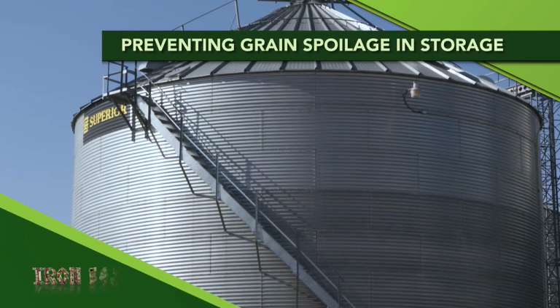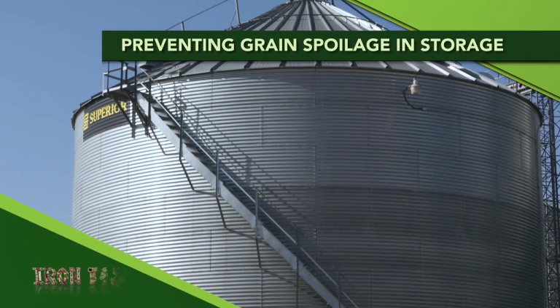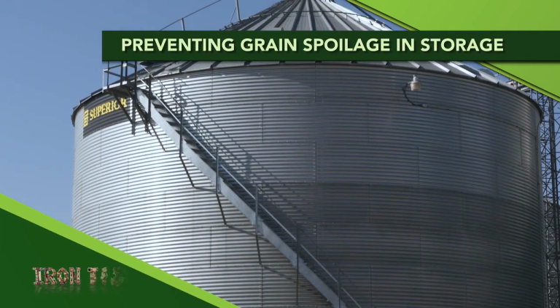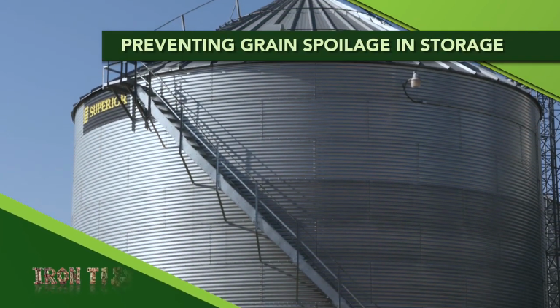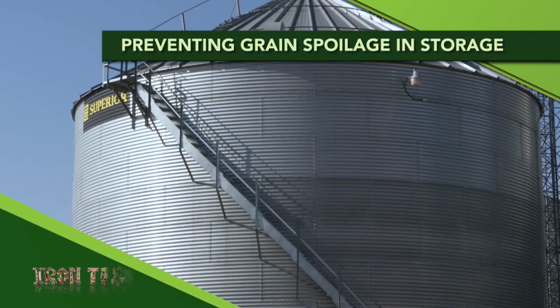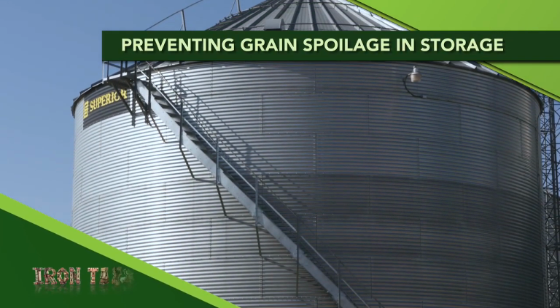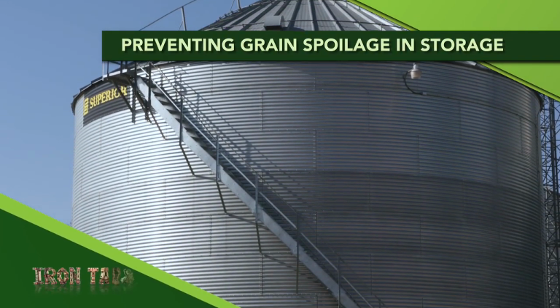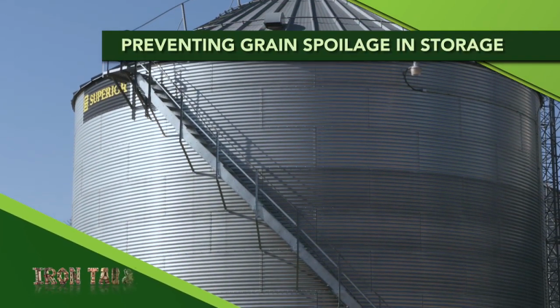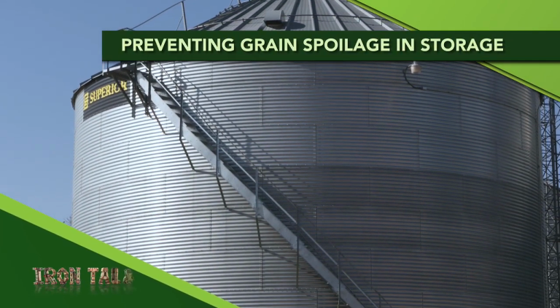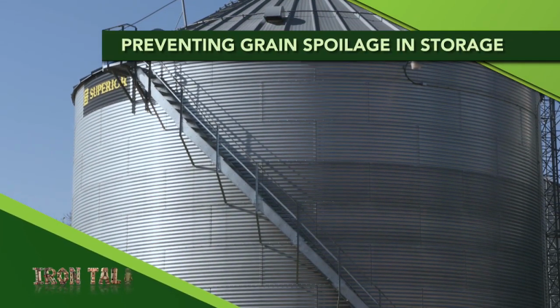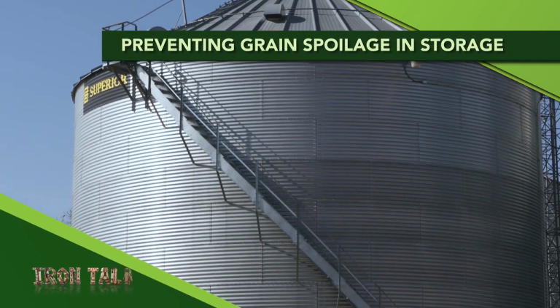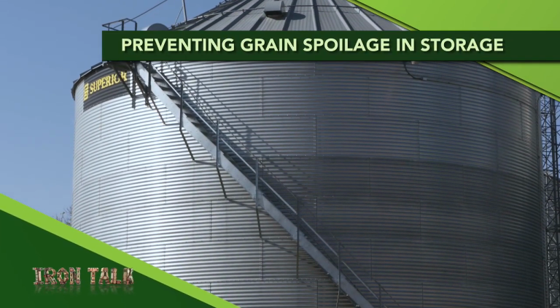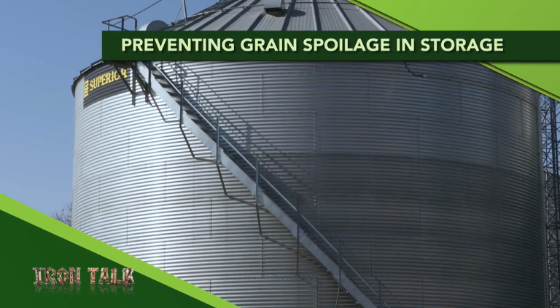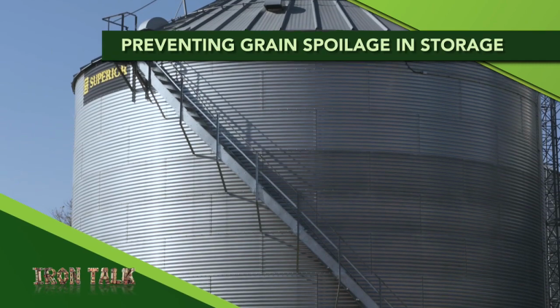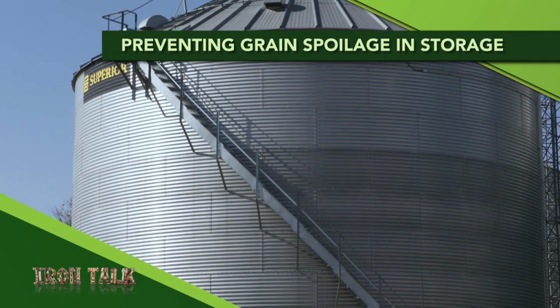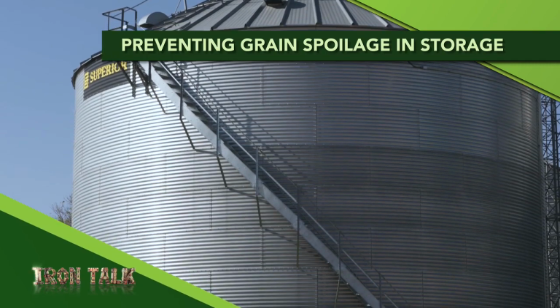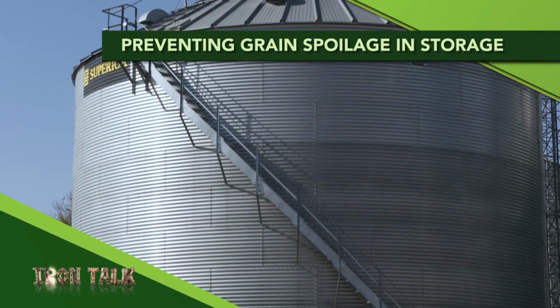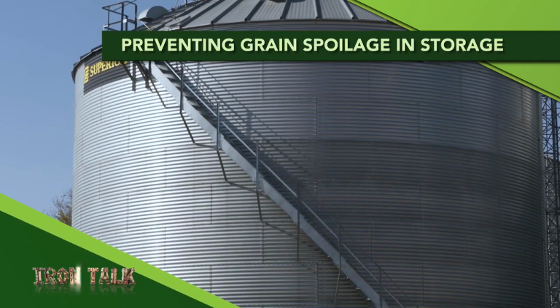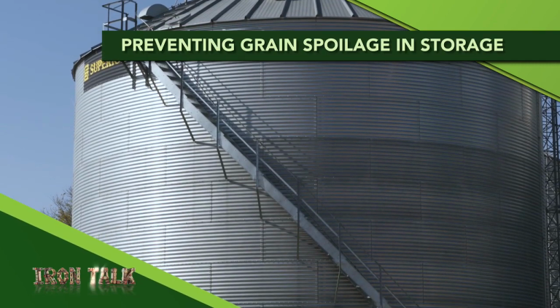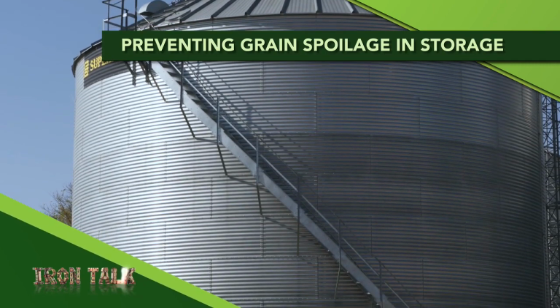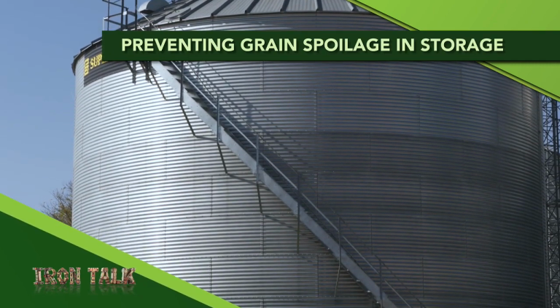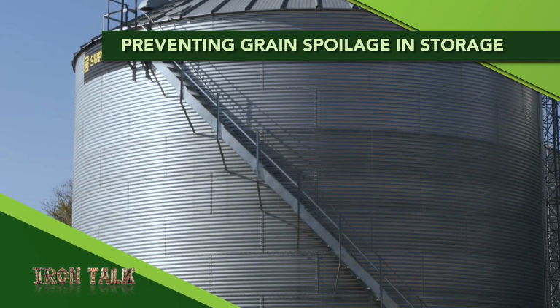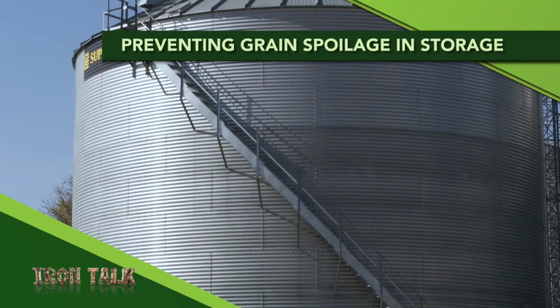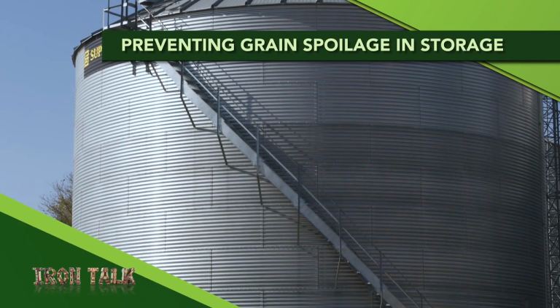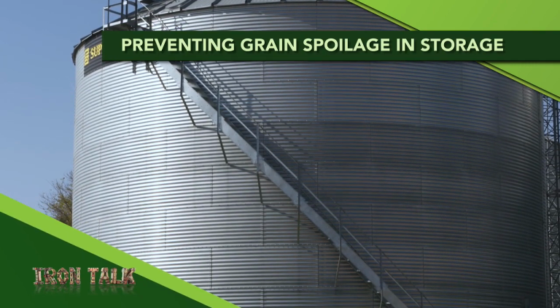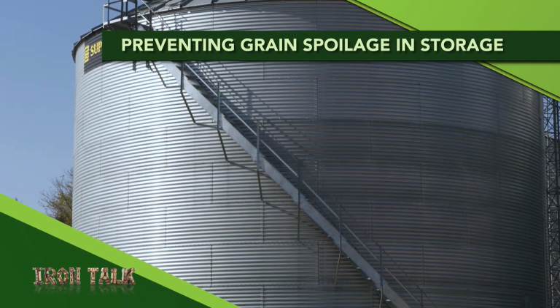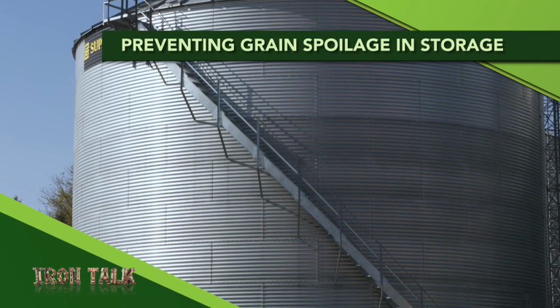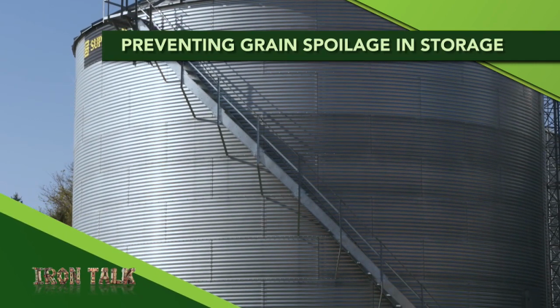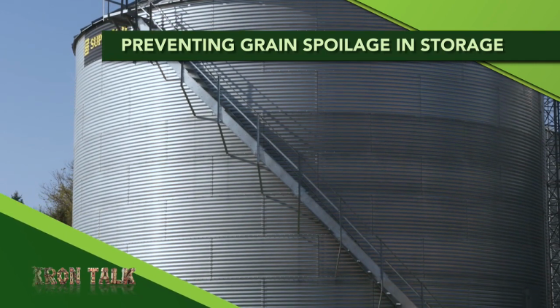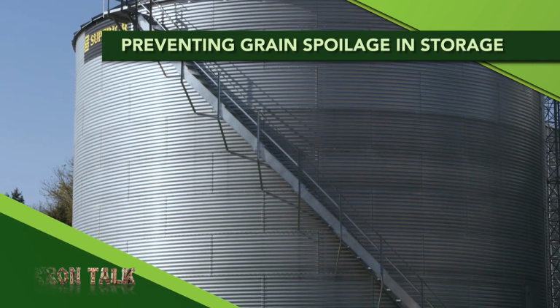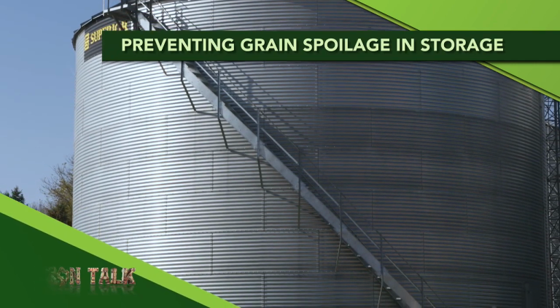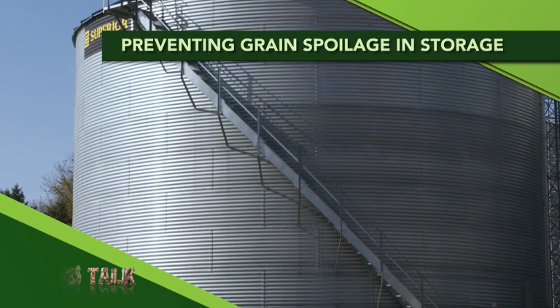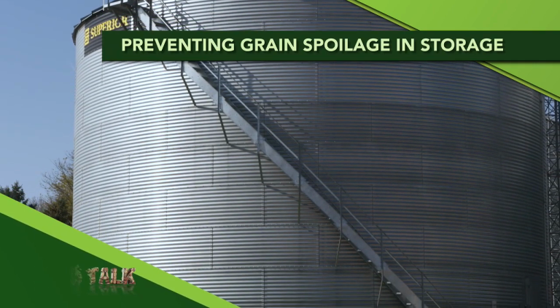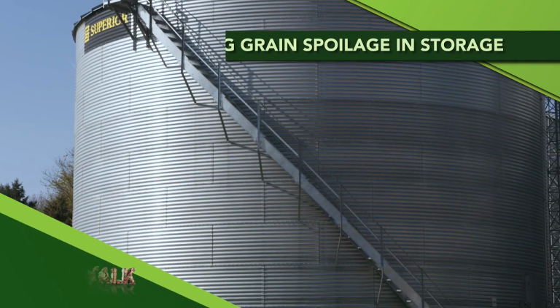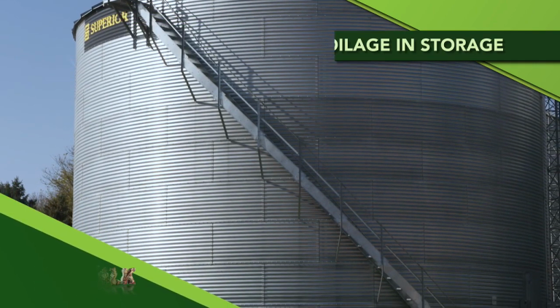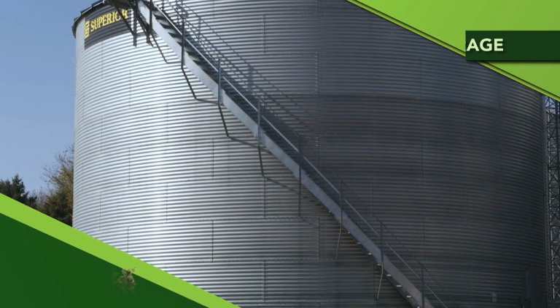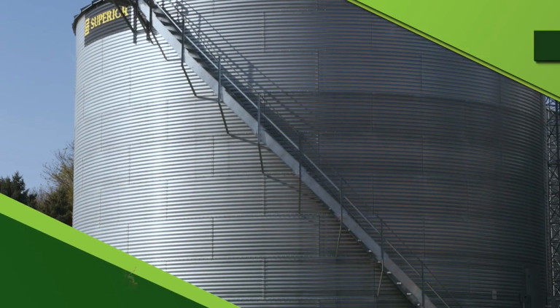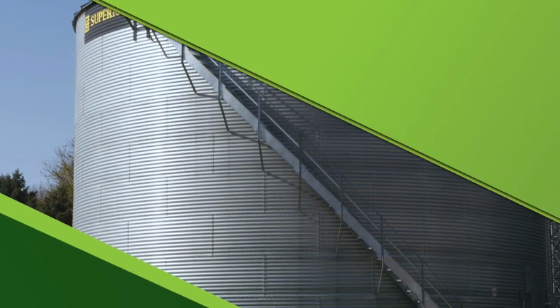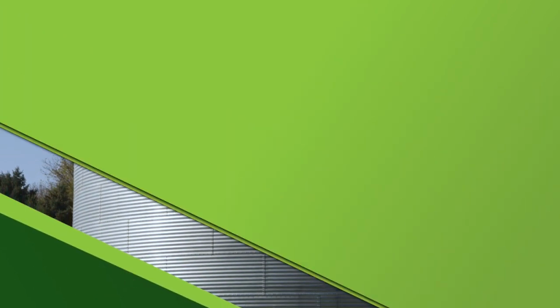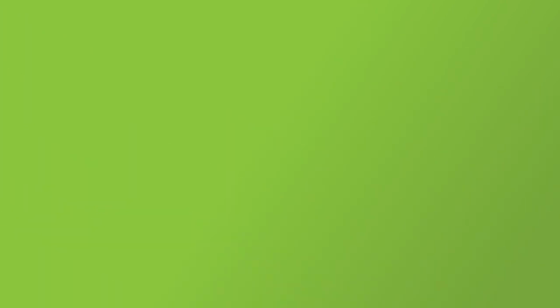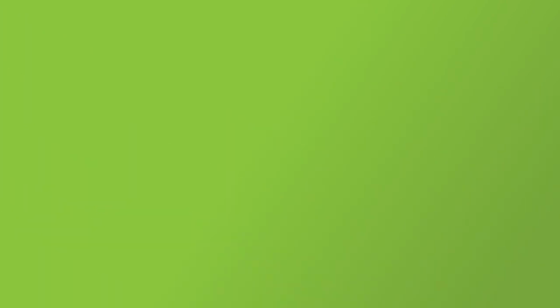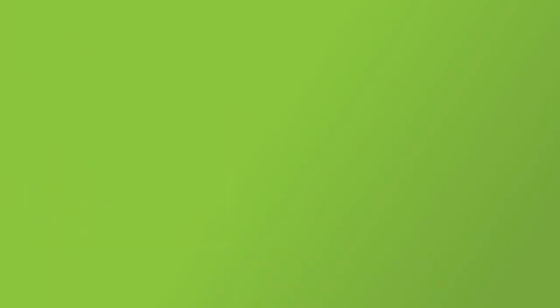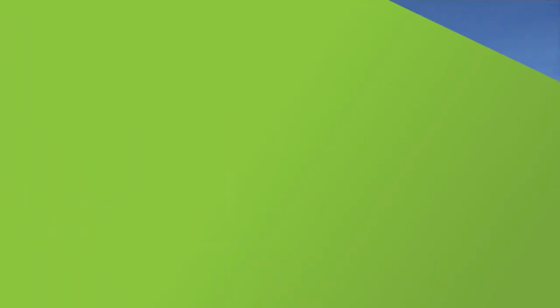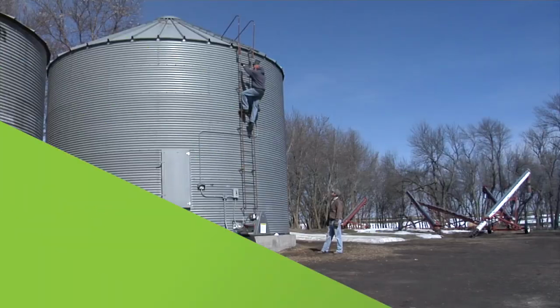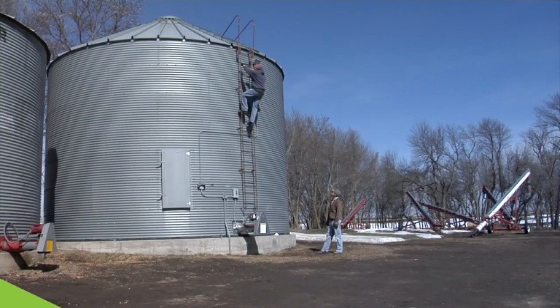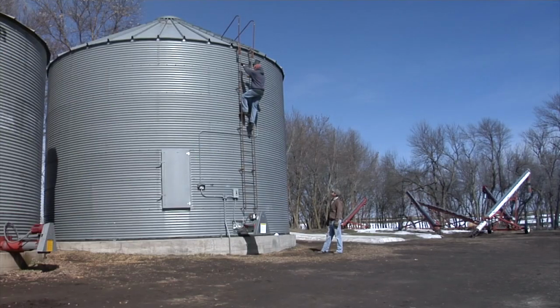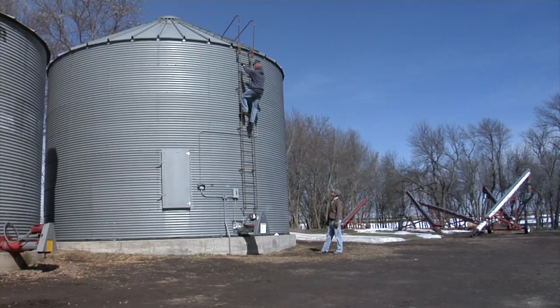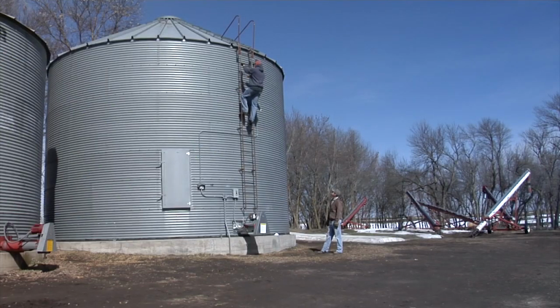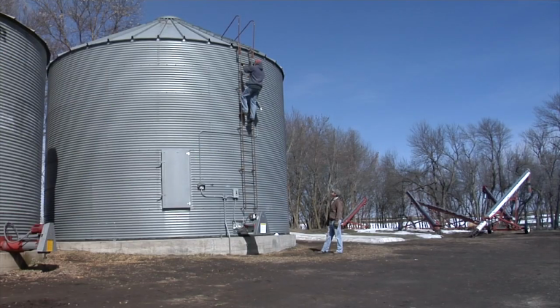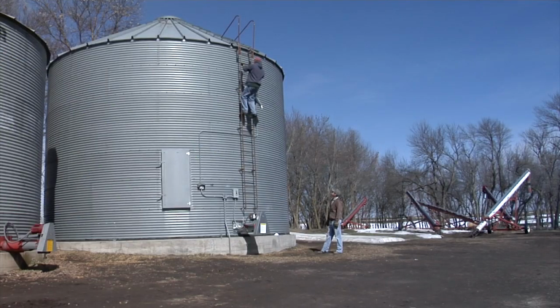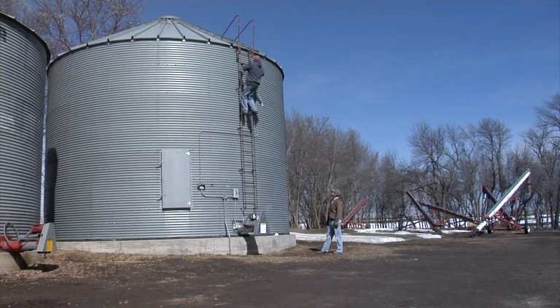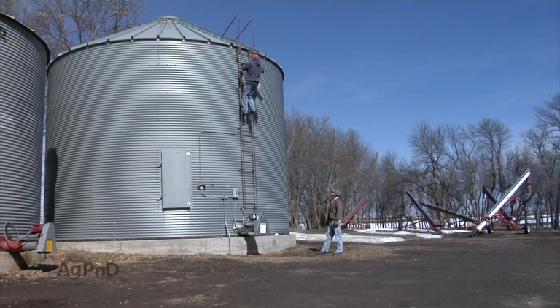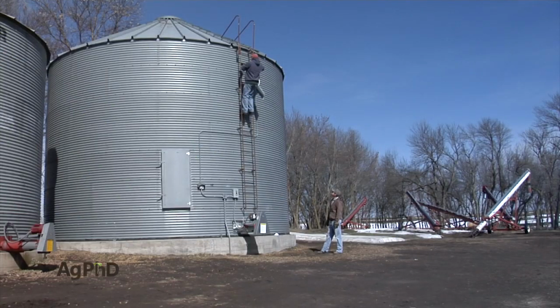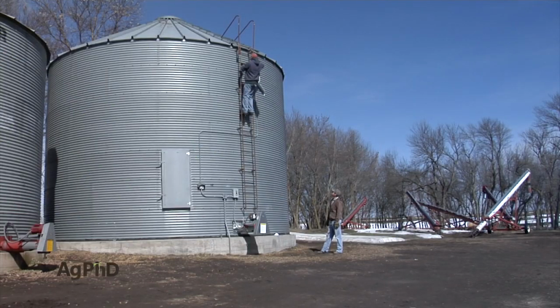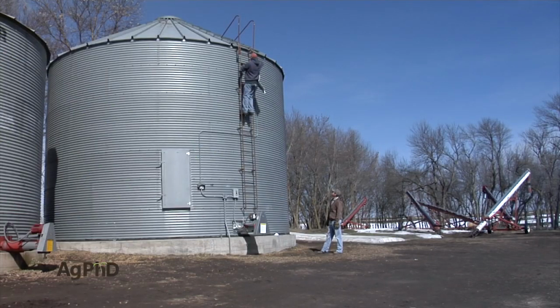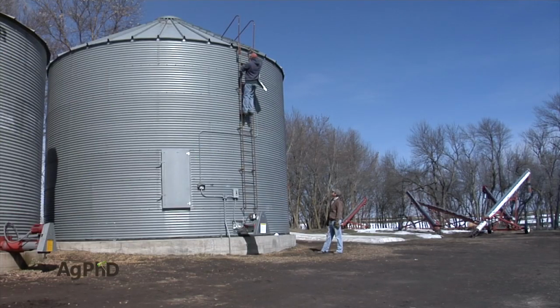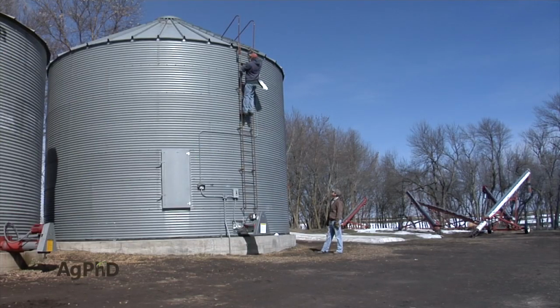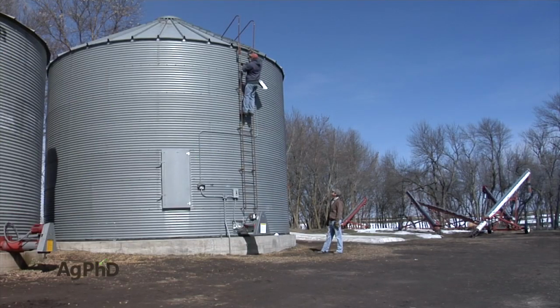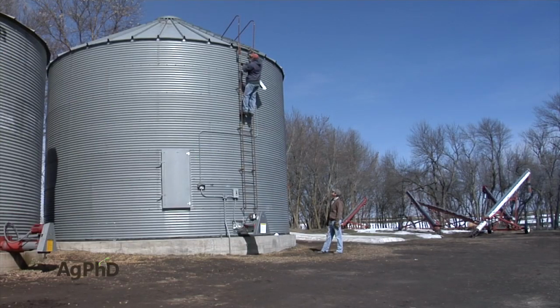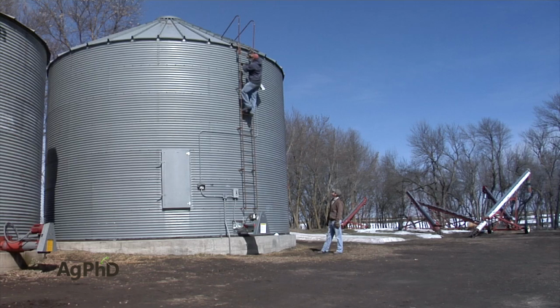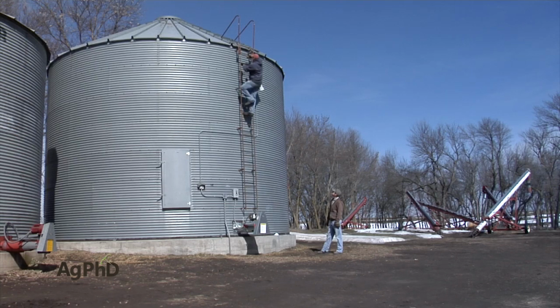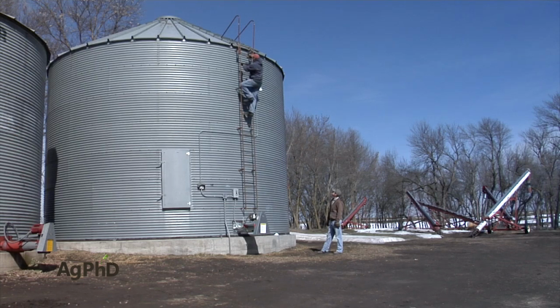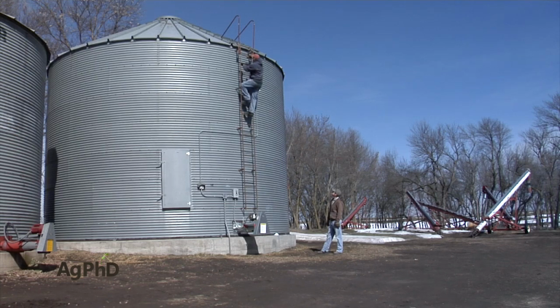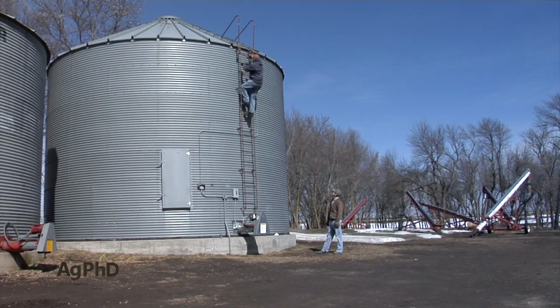Are your grain storage bins empty? If not, when is the last time that you checked them? Grain storage is the topic for today's Iron Talk.